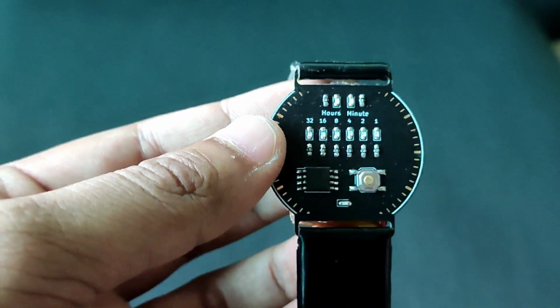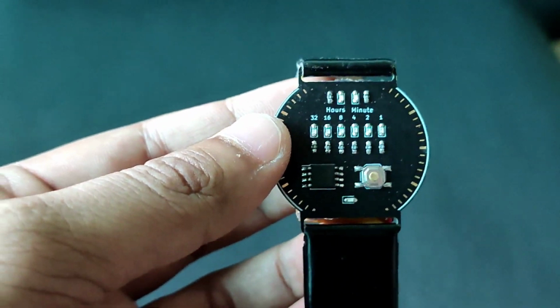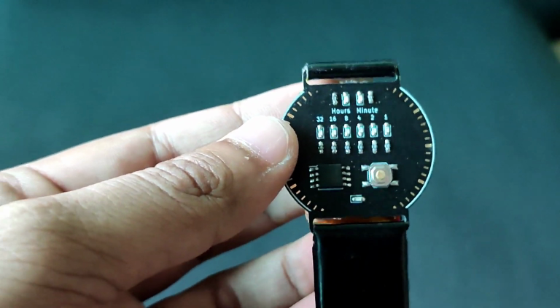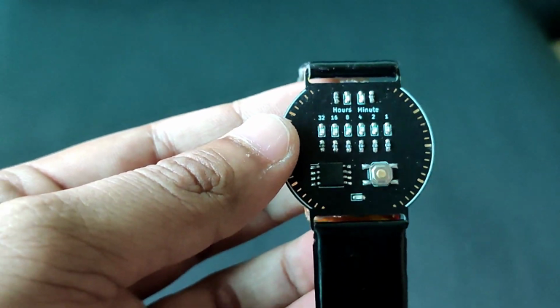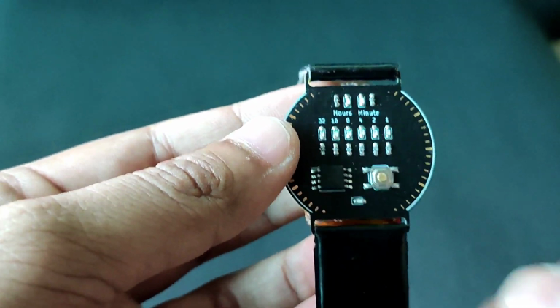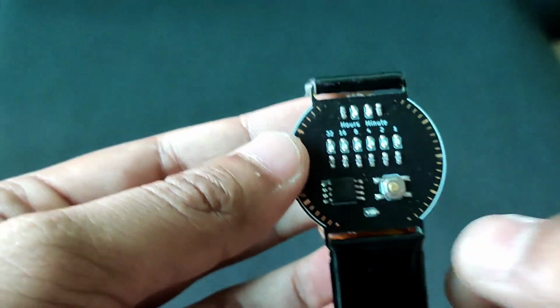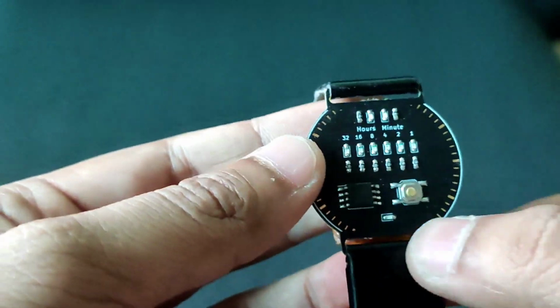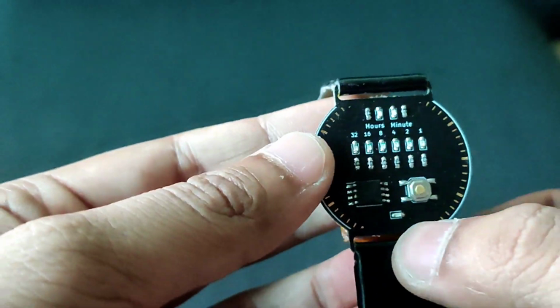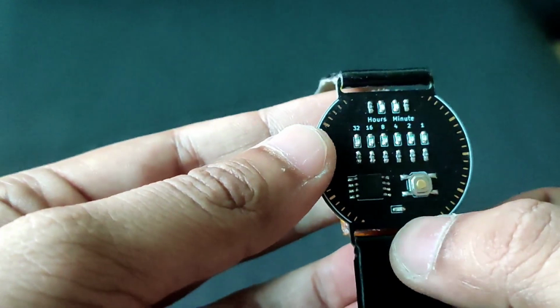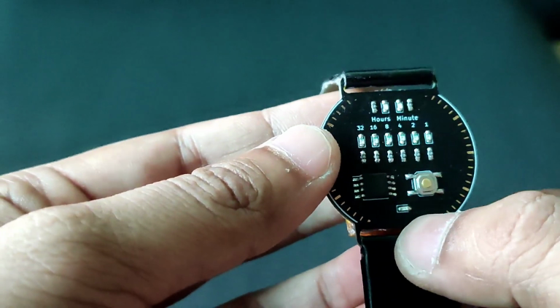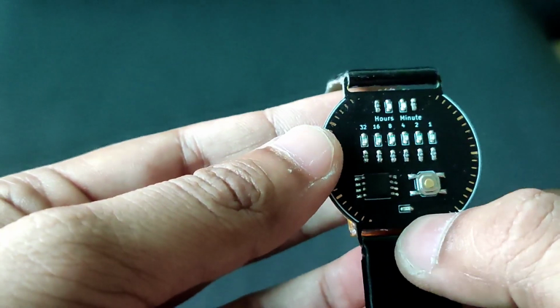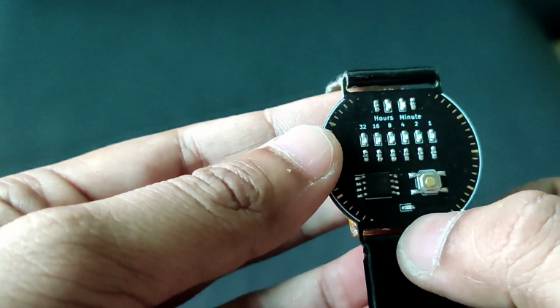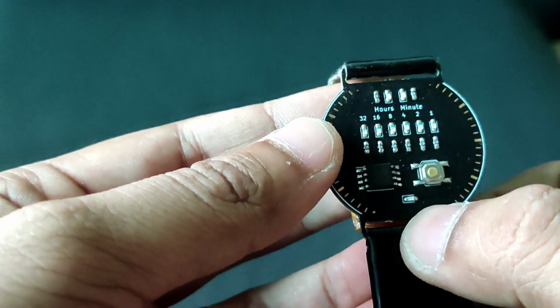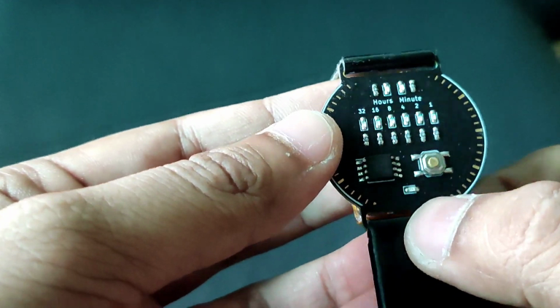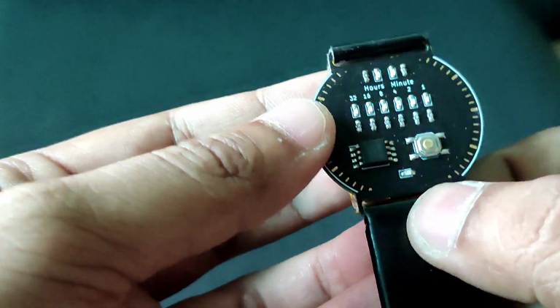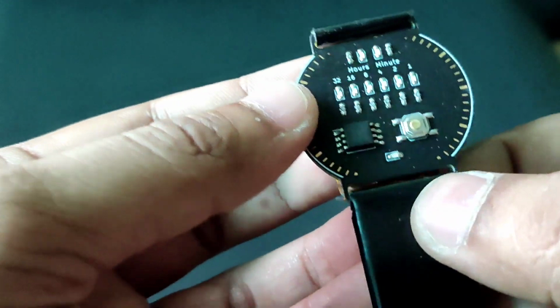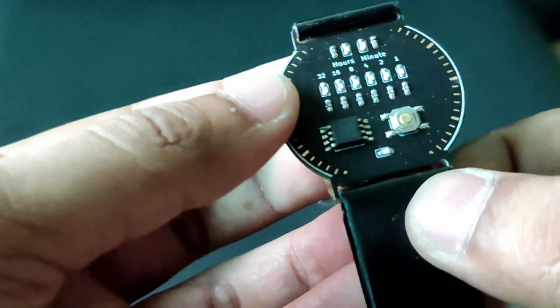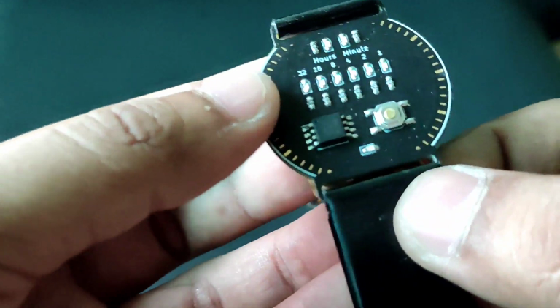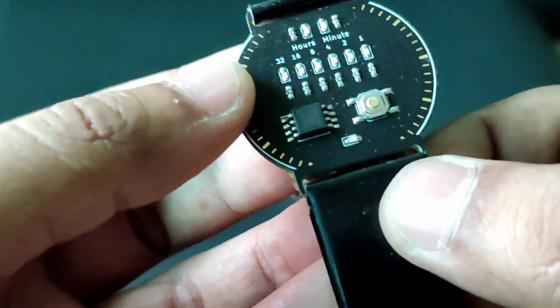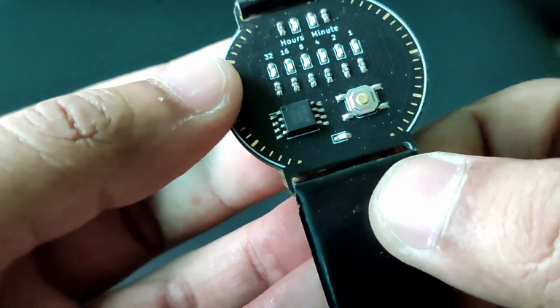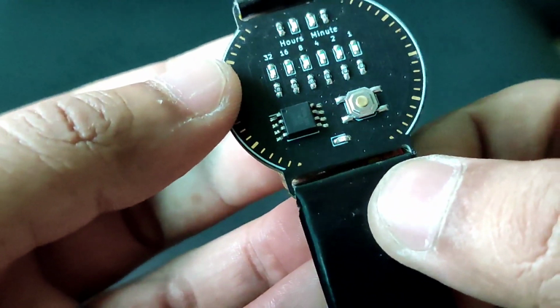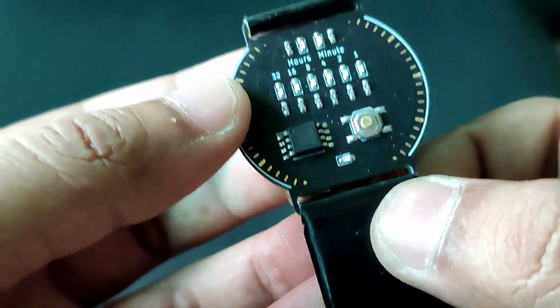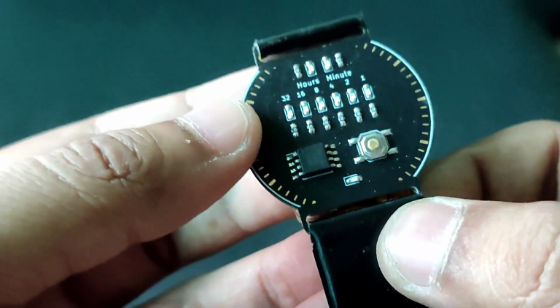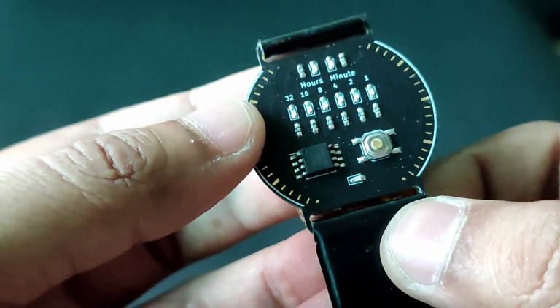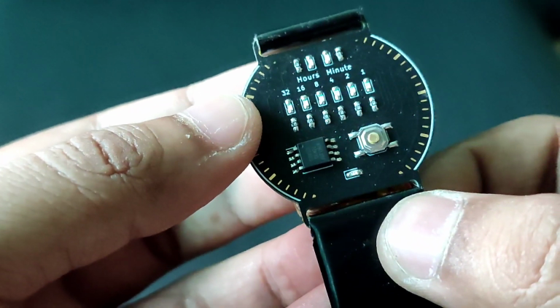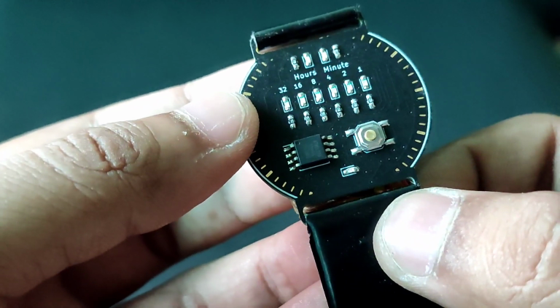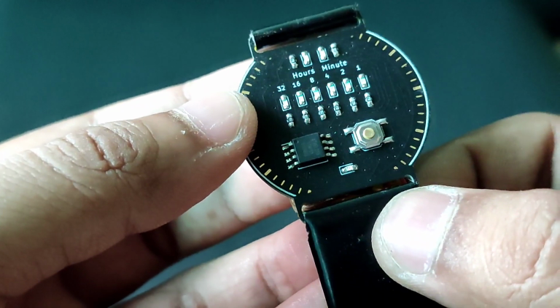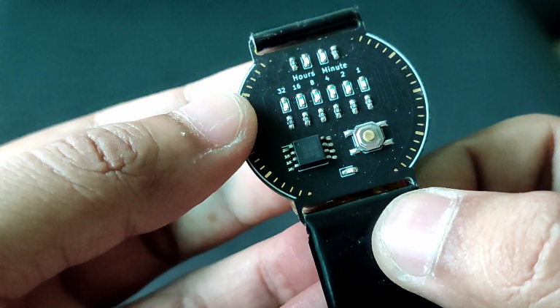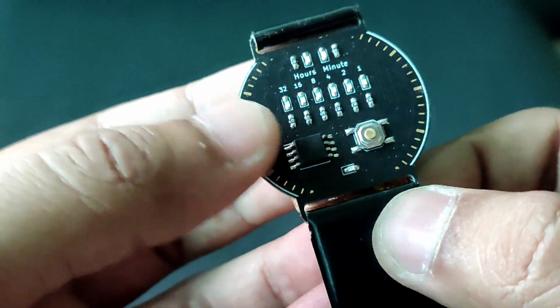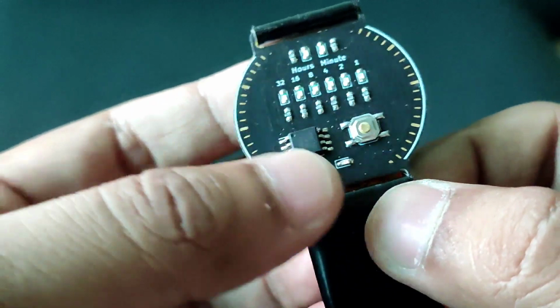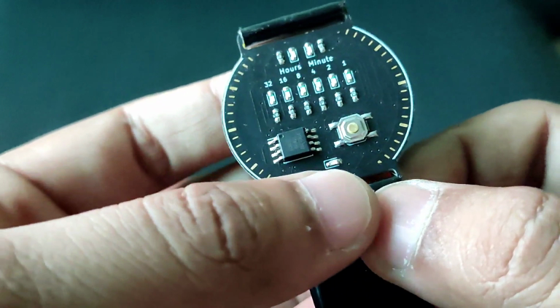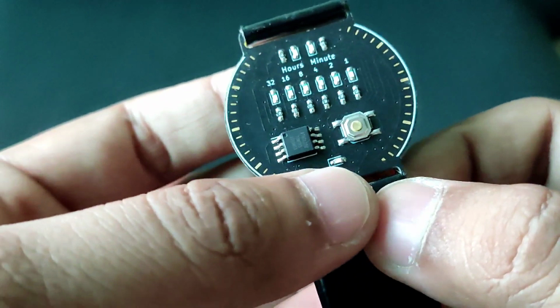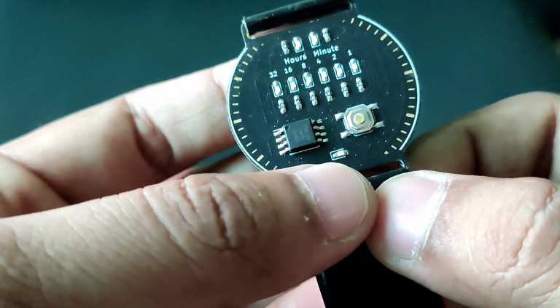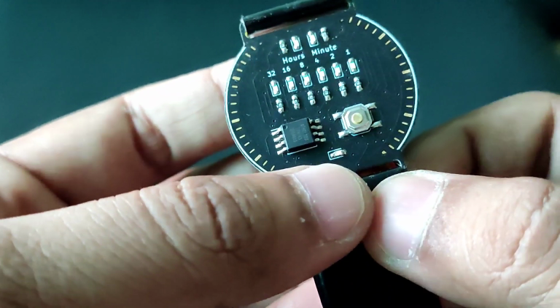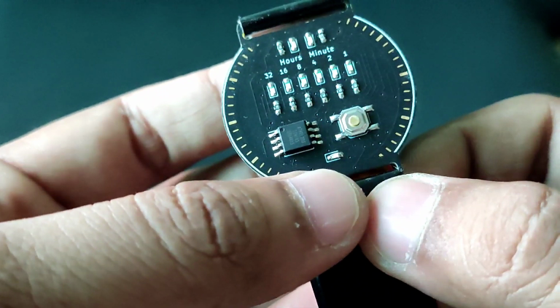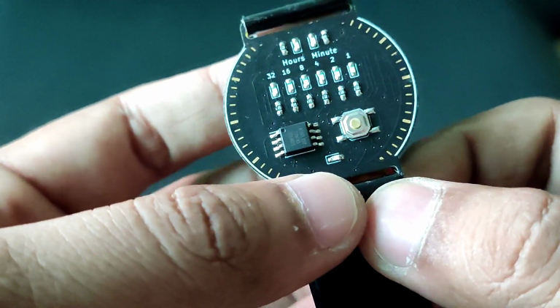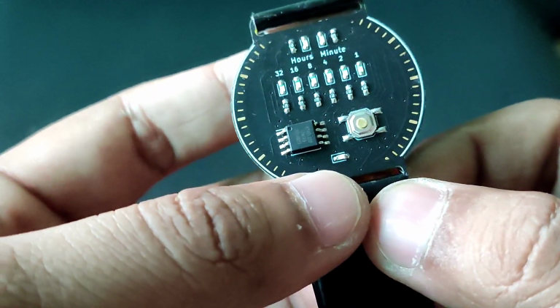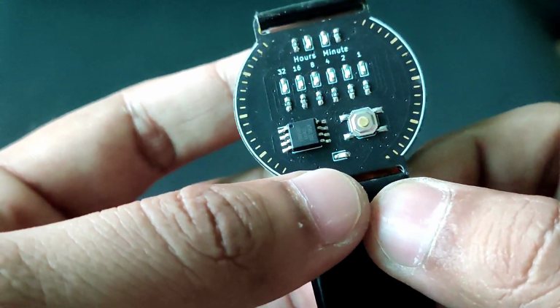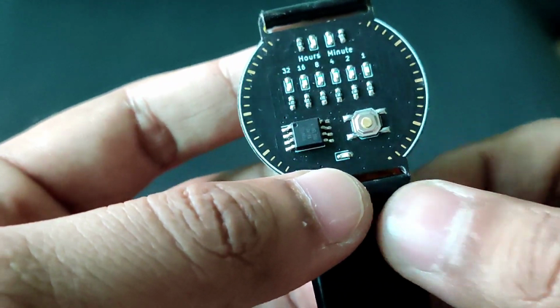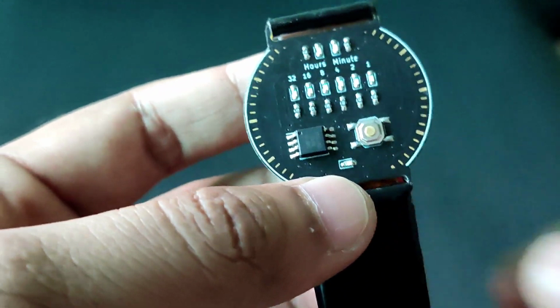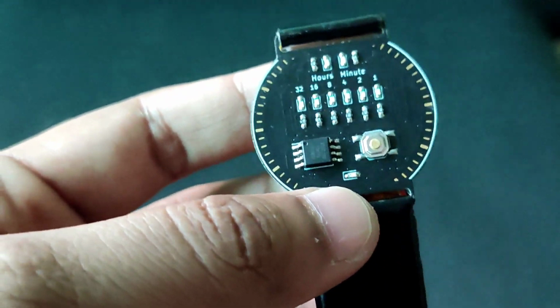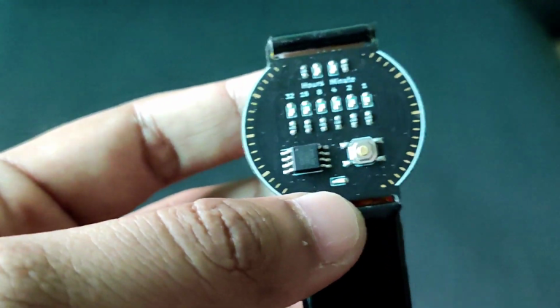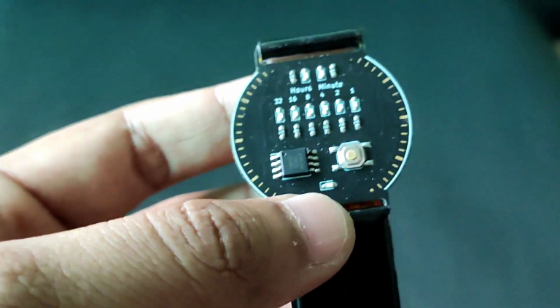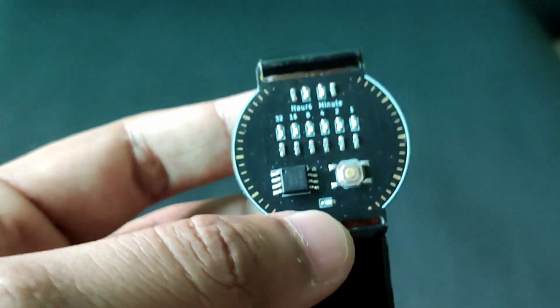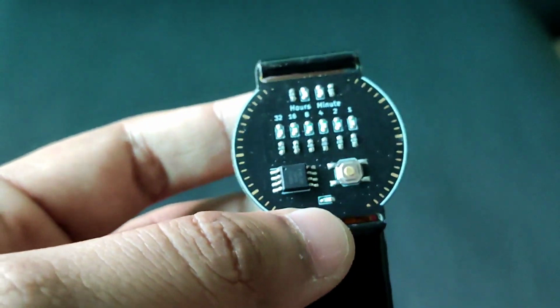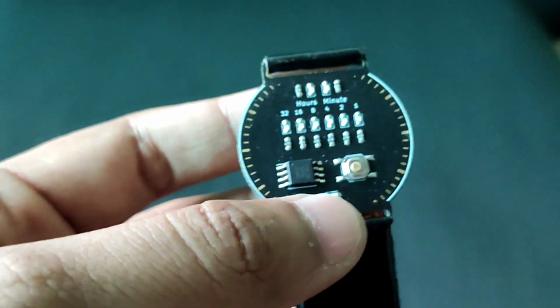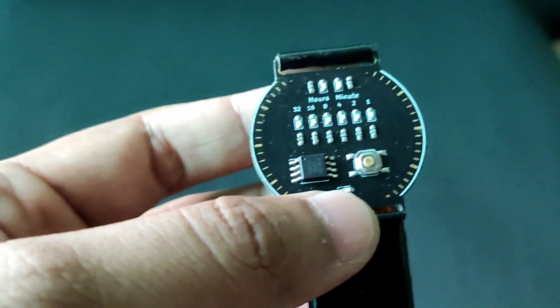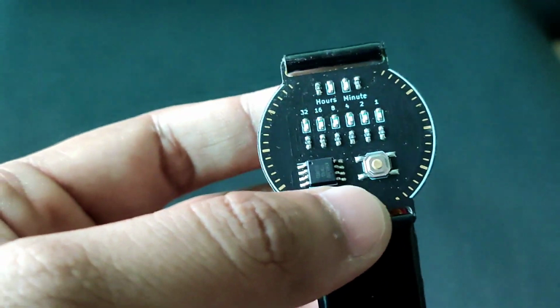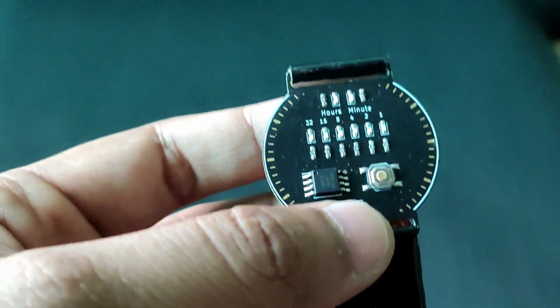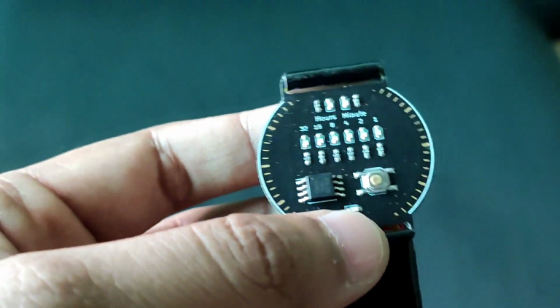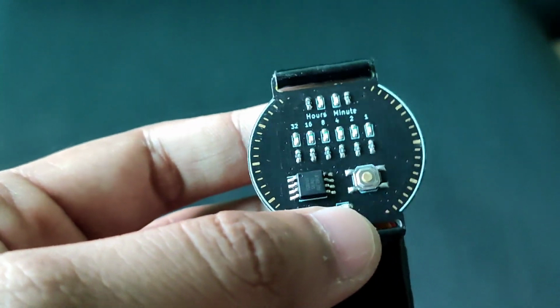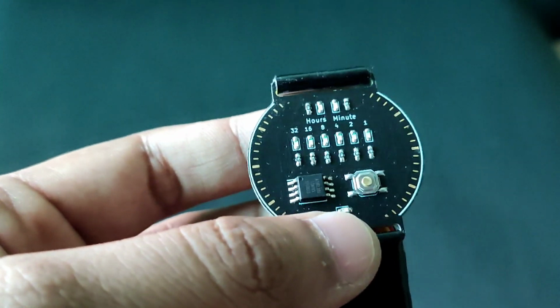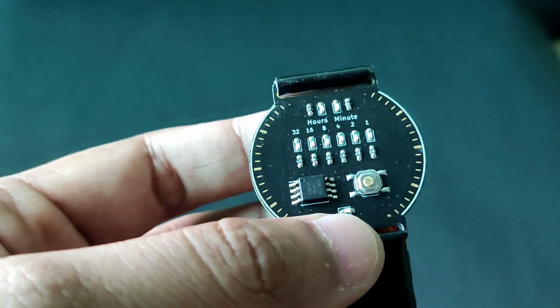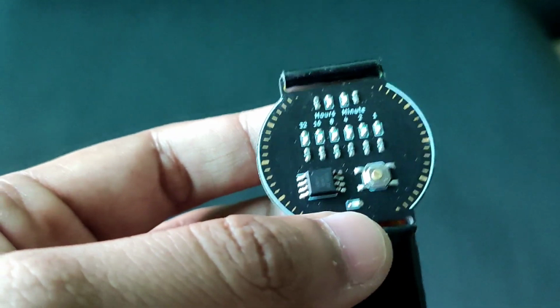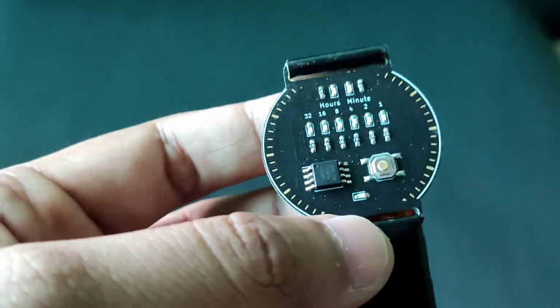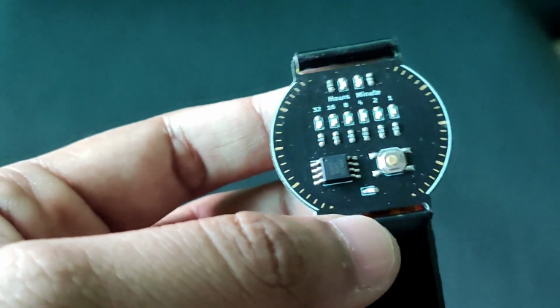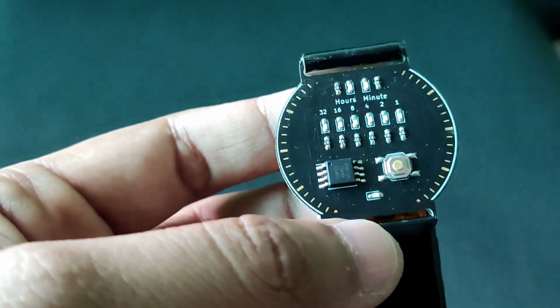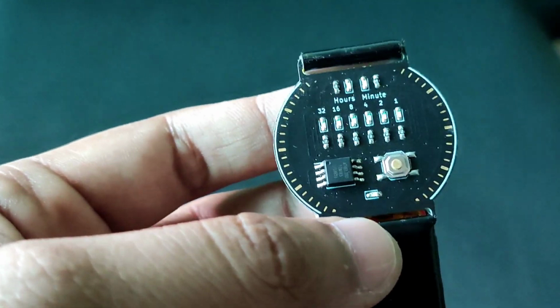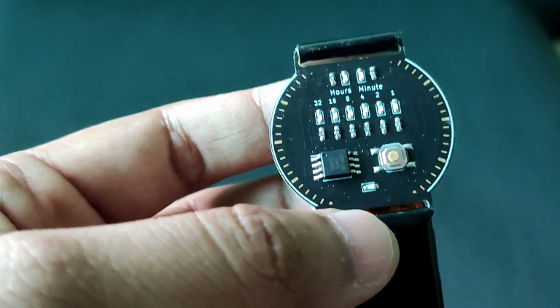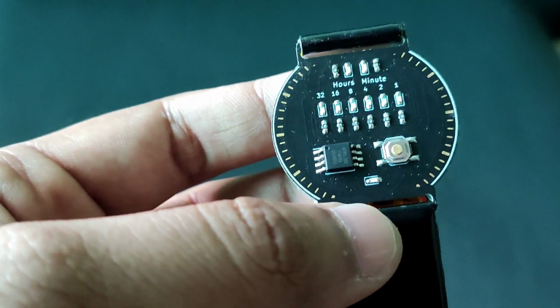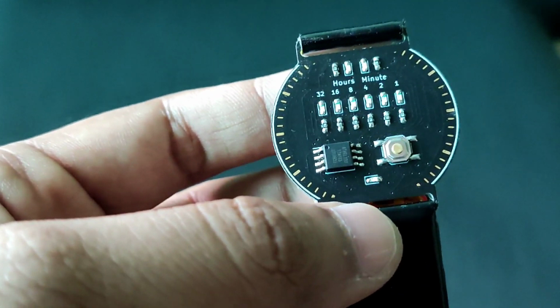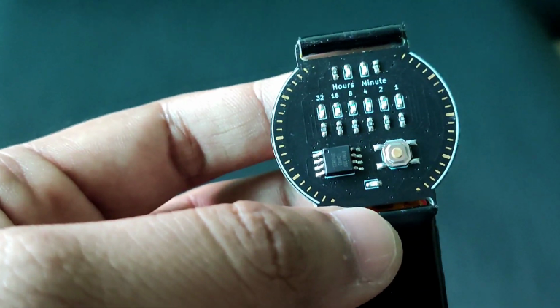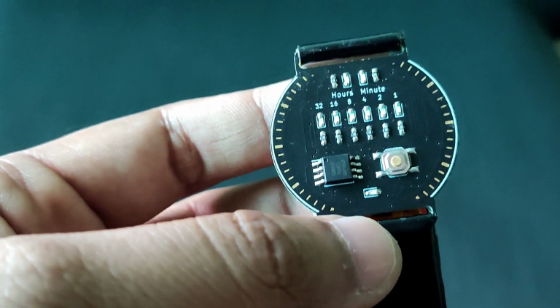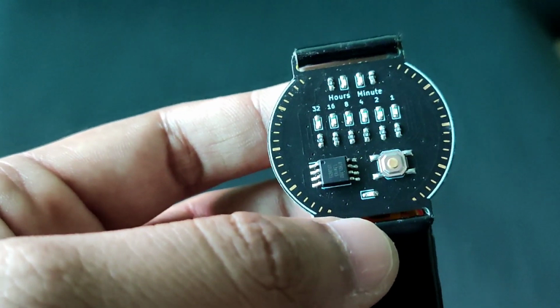As you can see there is a small LED at the bottom. When it glows, it means your battery is low.